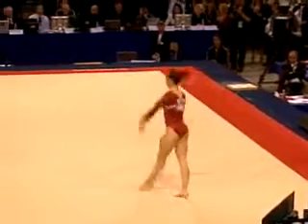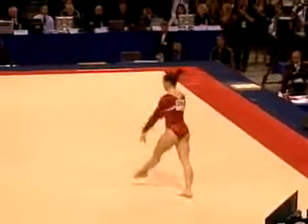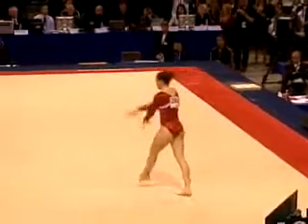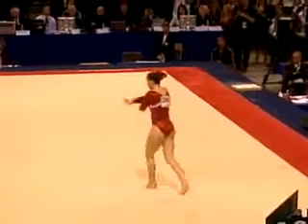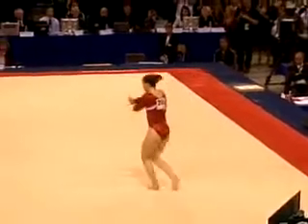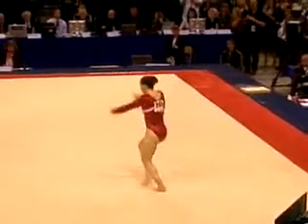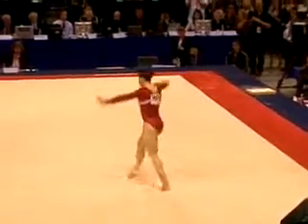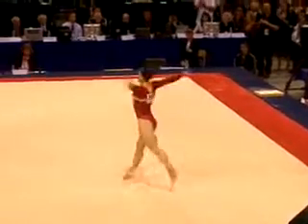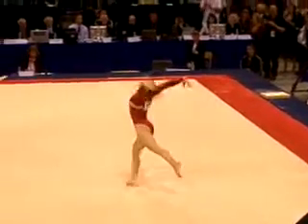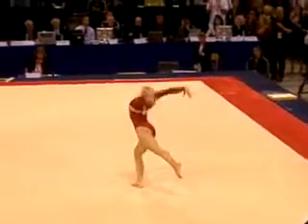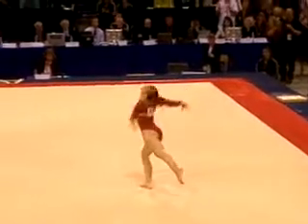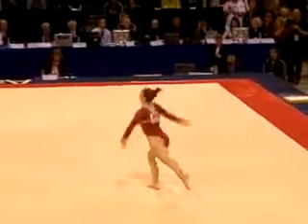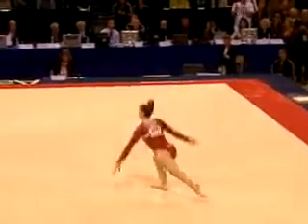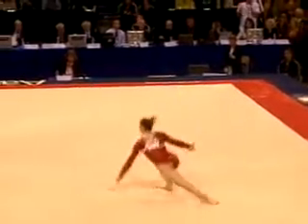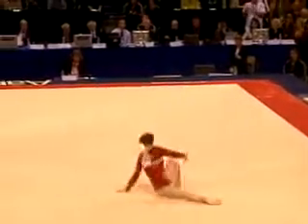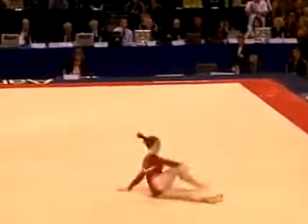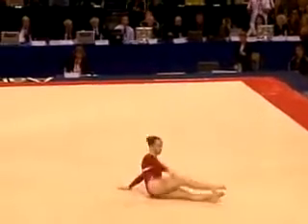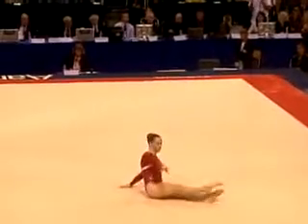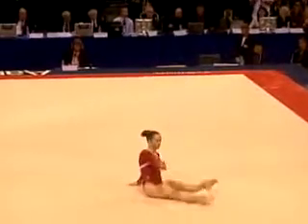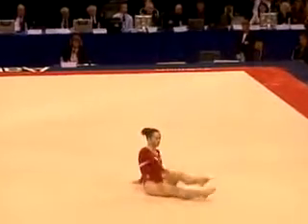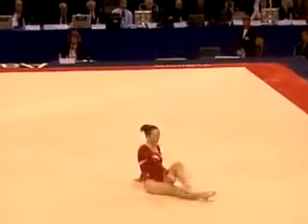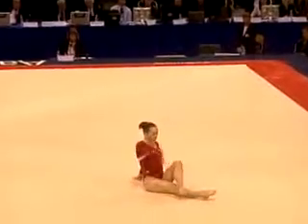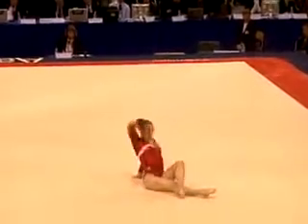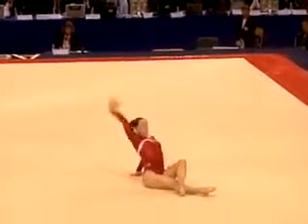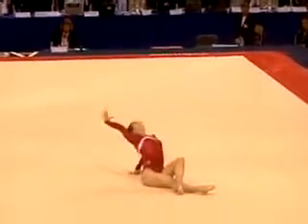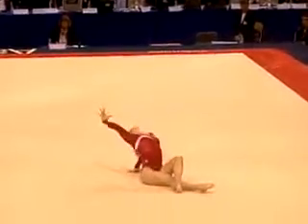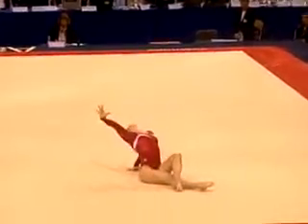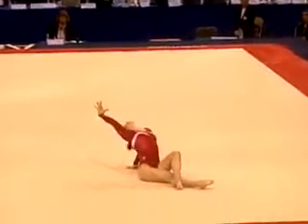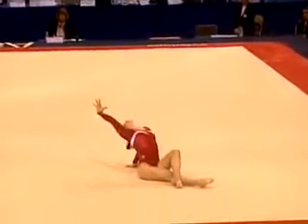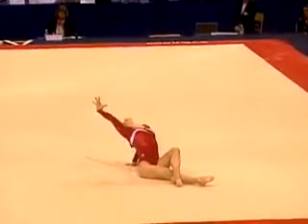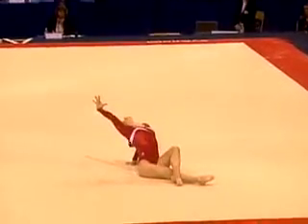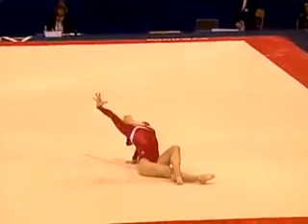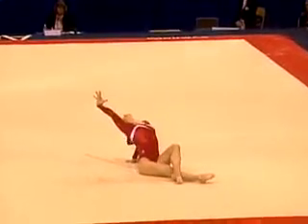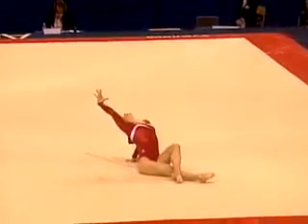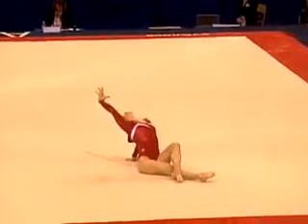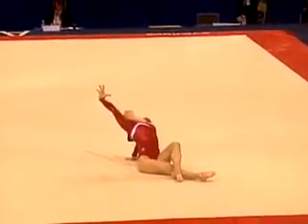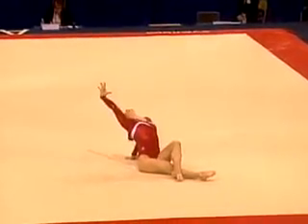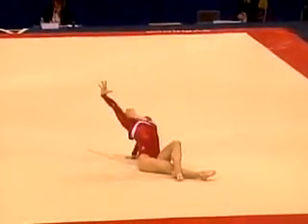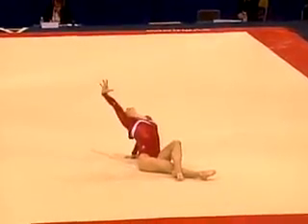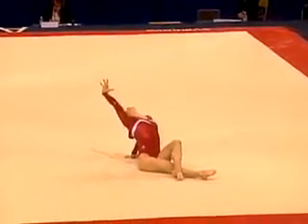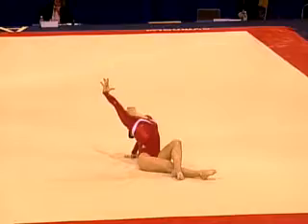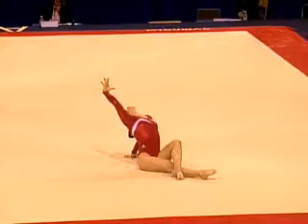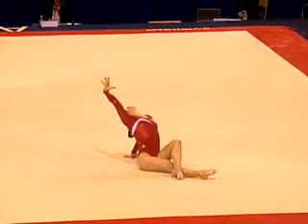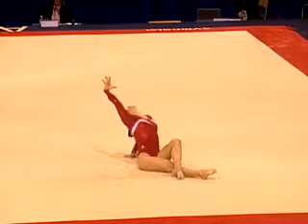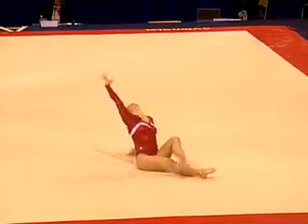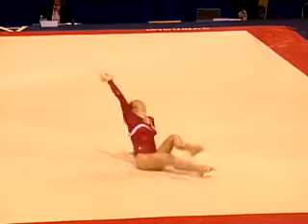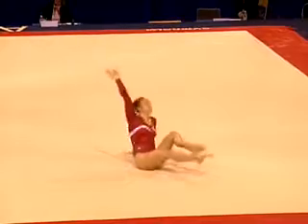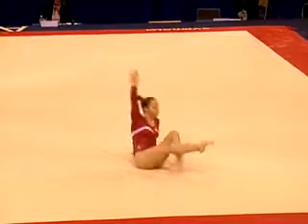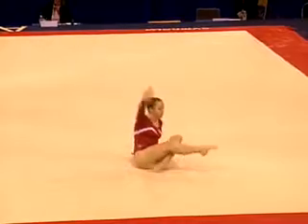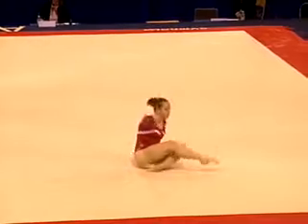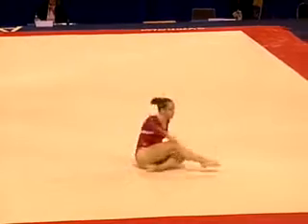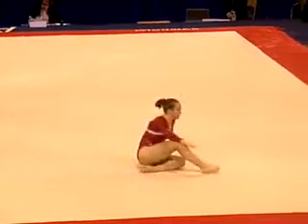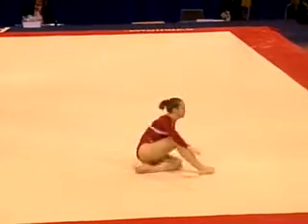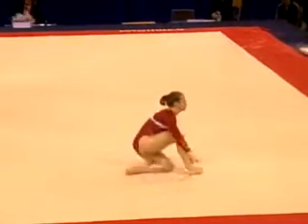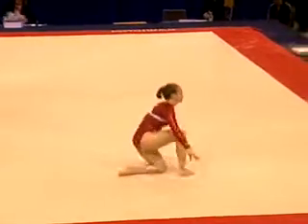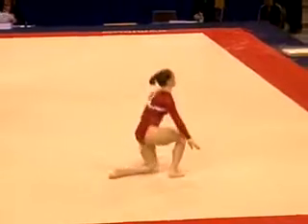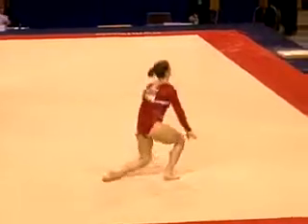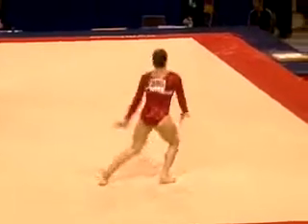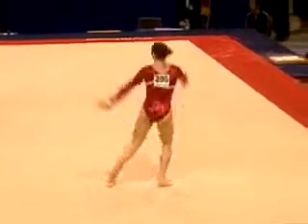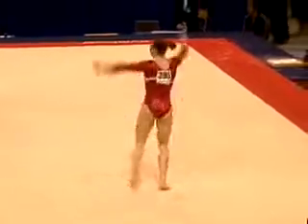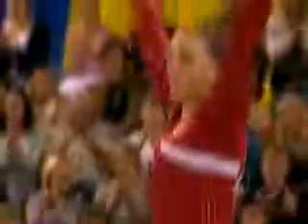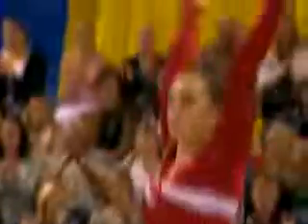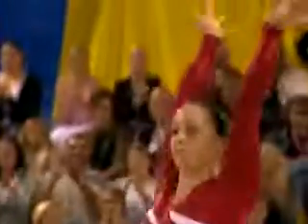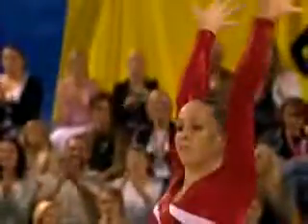Oh folks, this is going to be close. Chelsea! Chelsea! Chelsea! Chelsea! Chelsea!